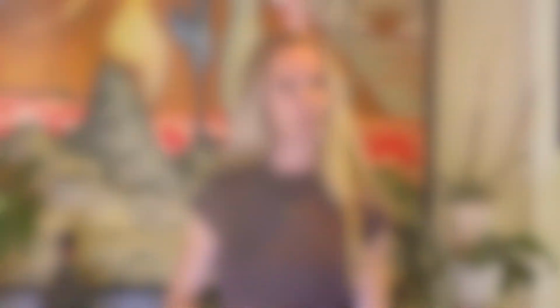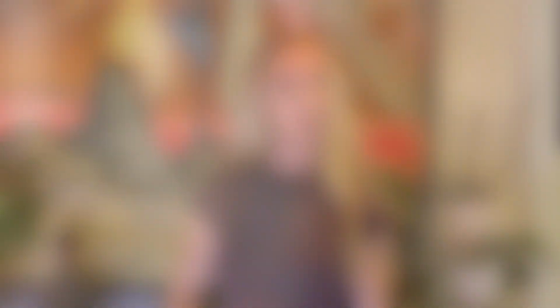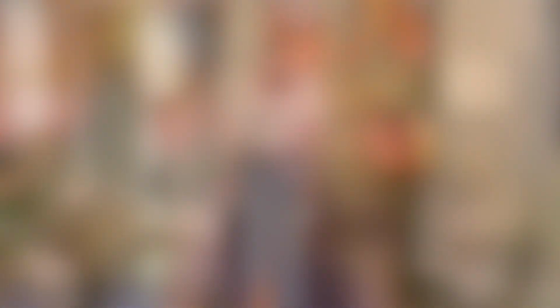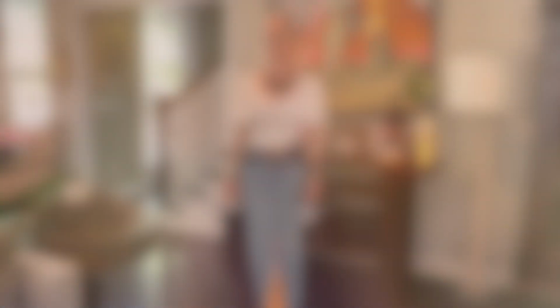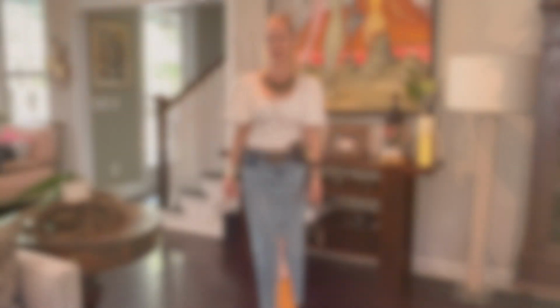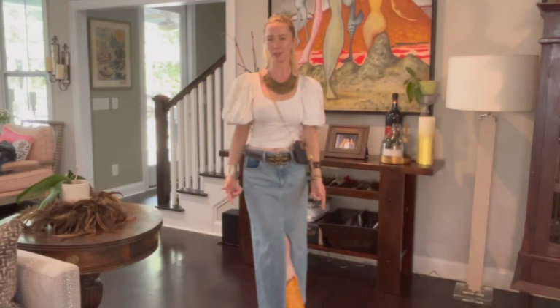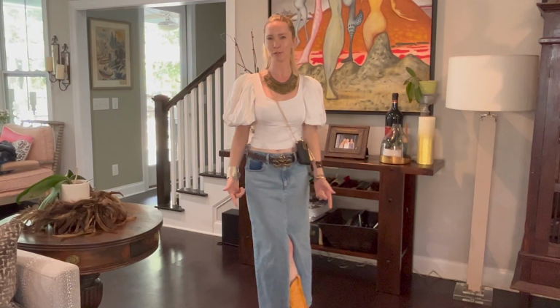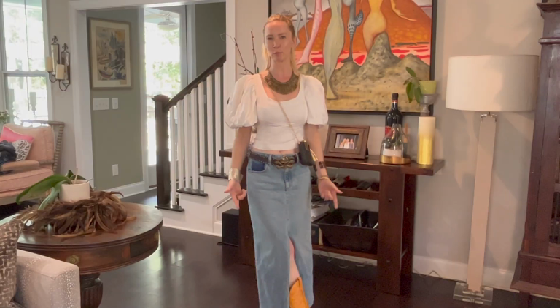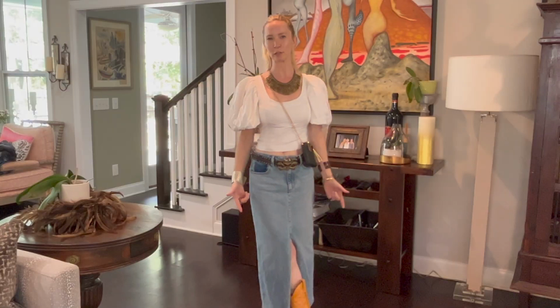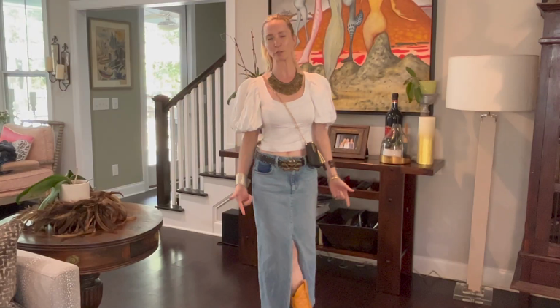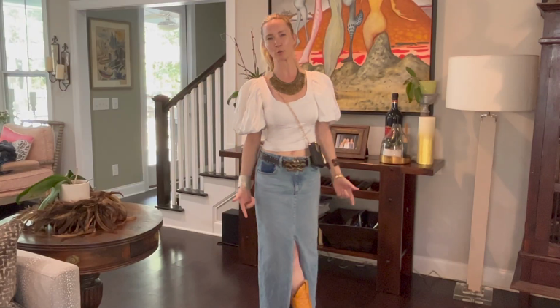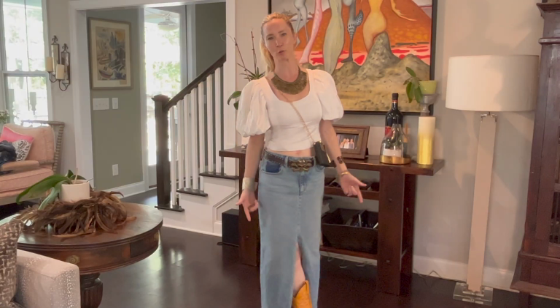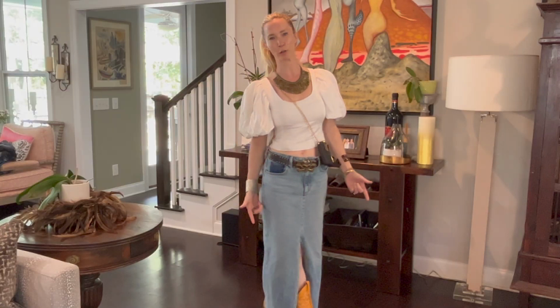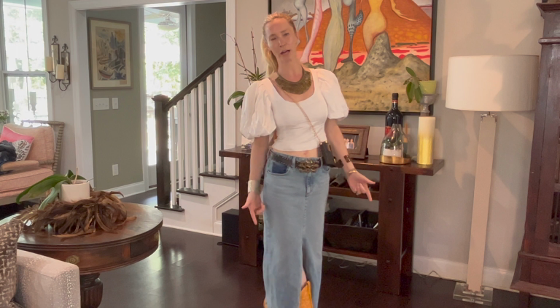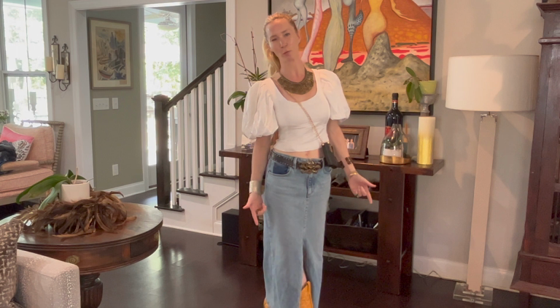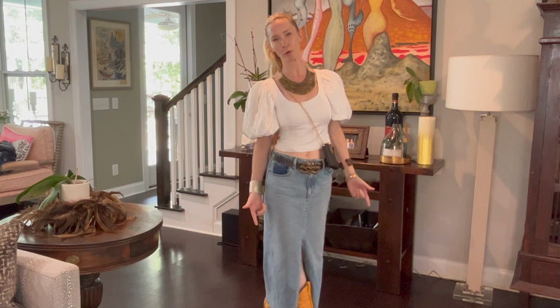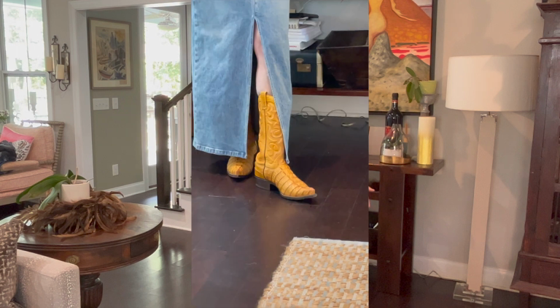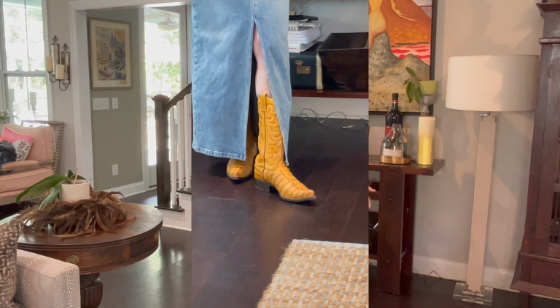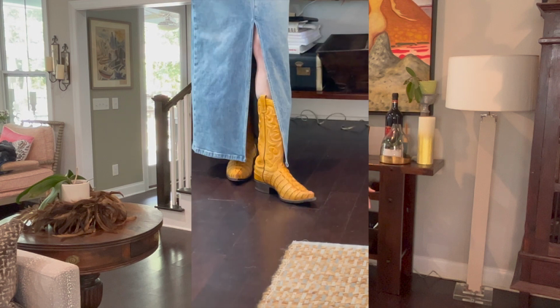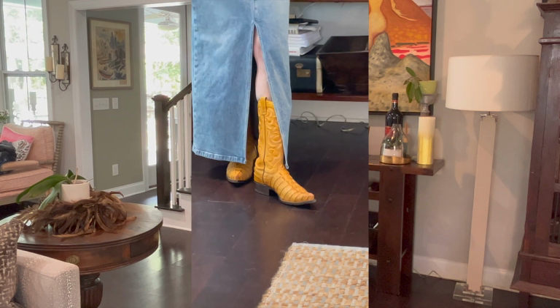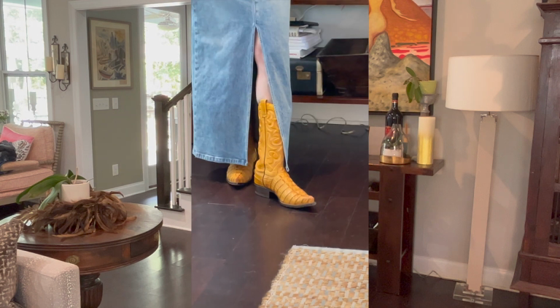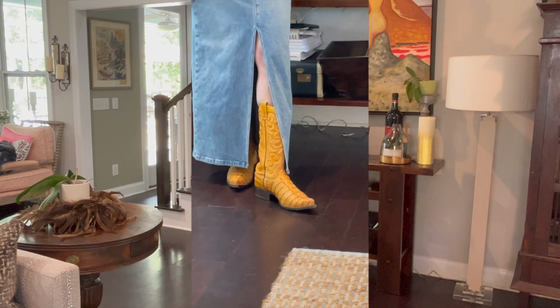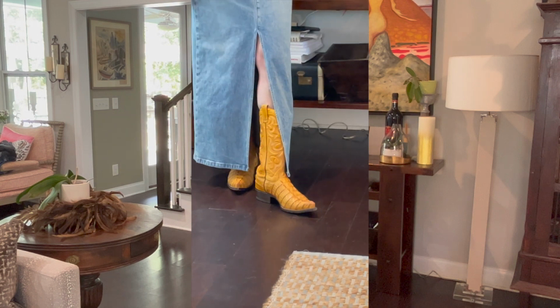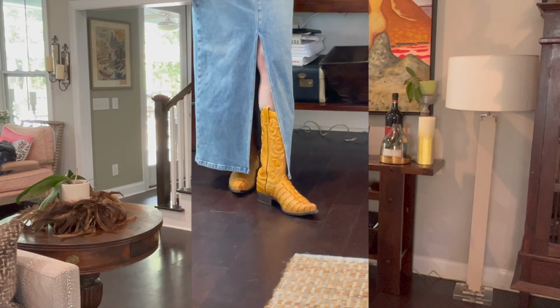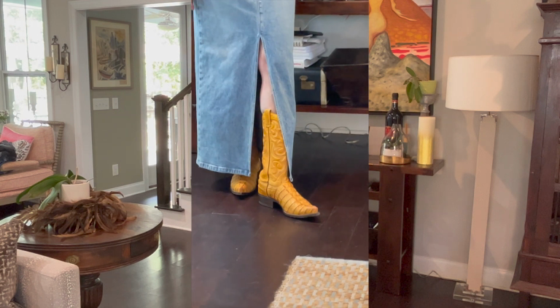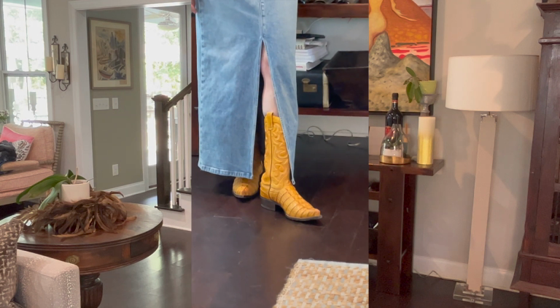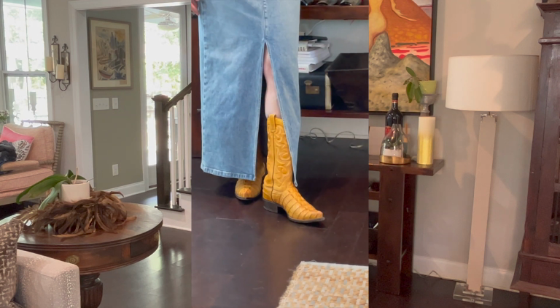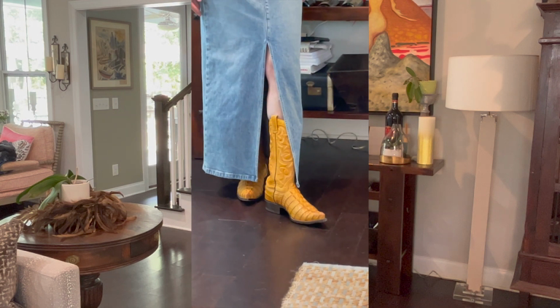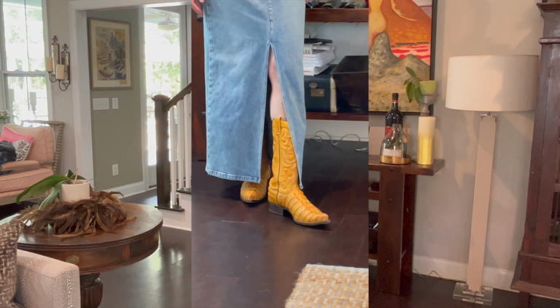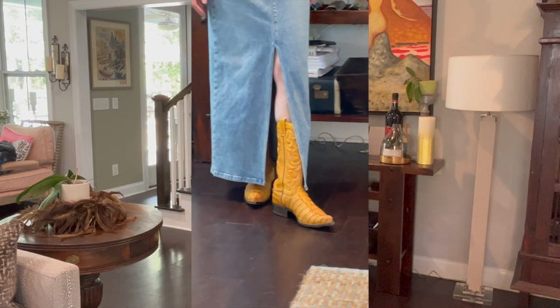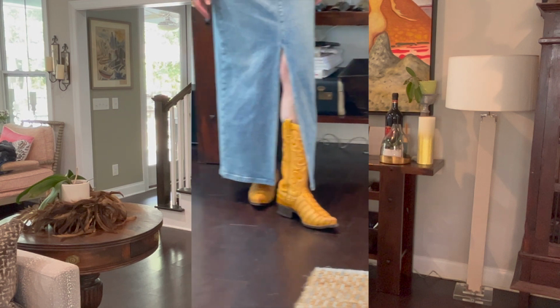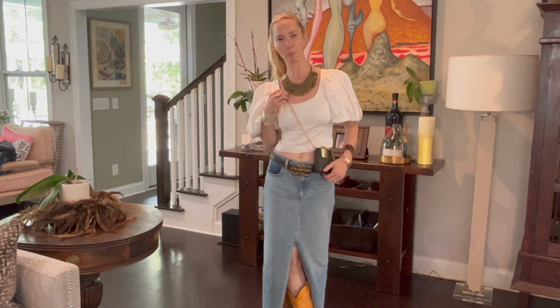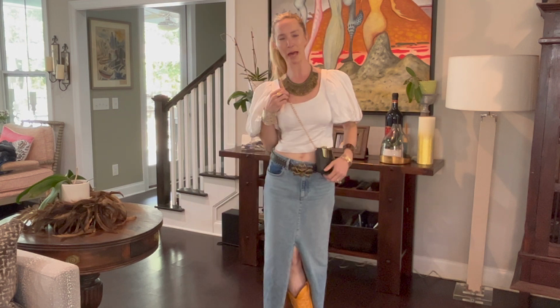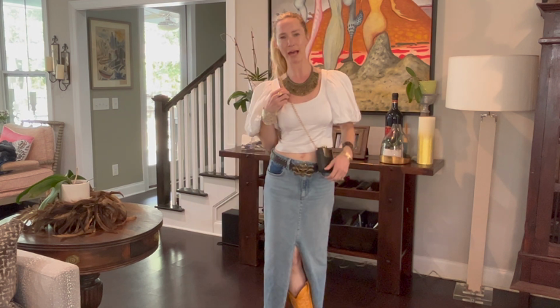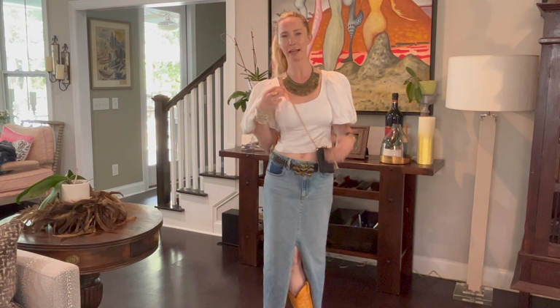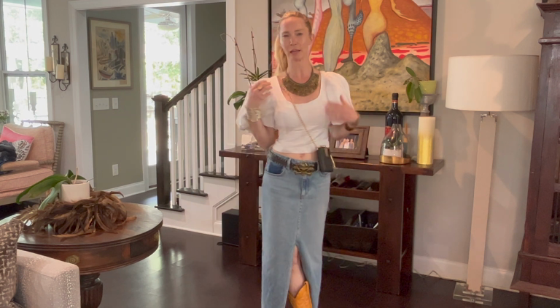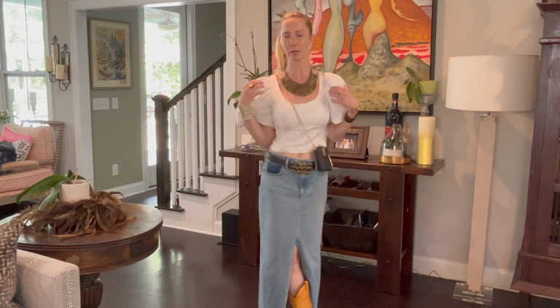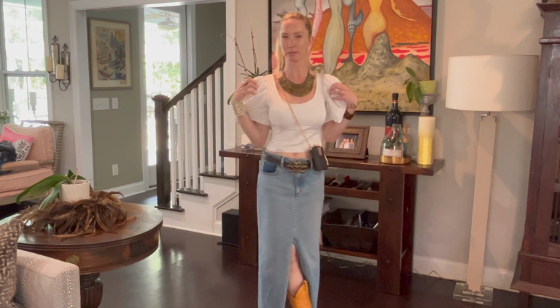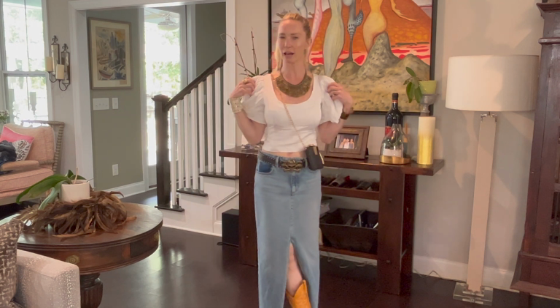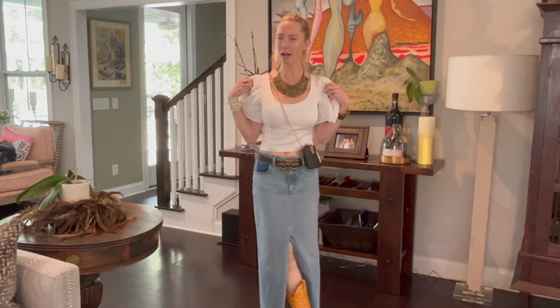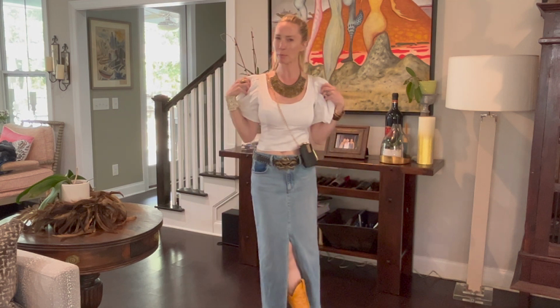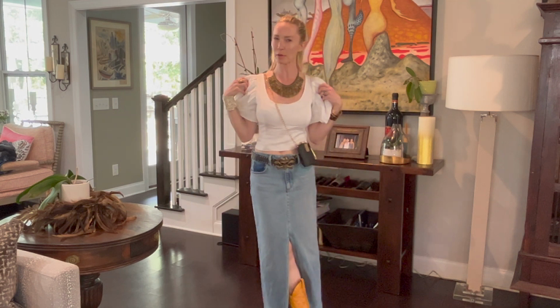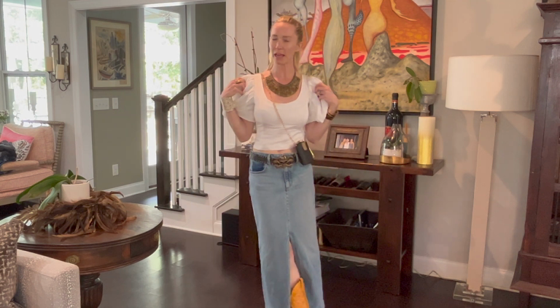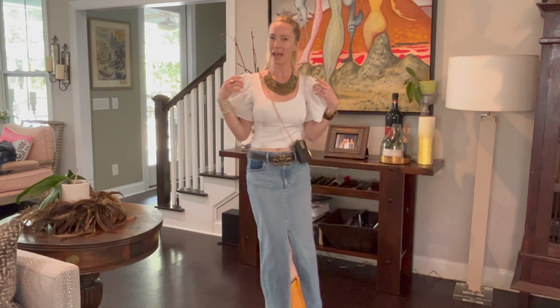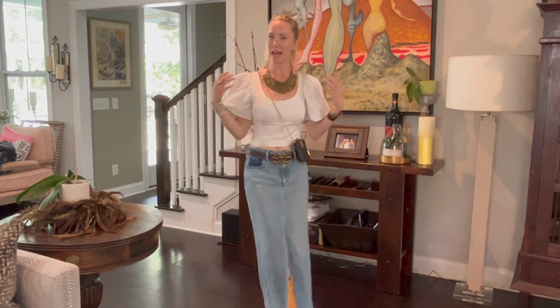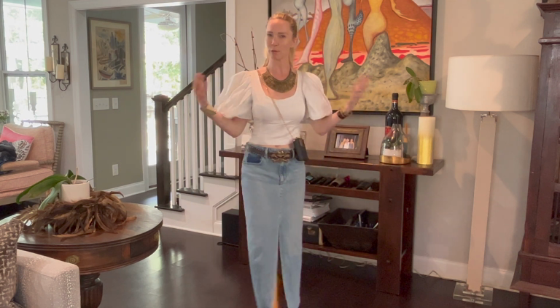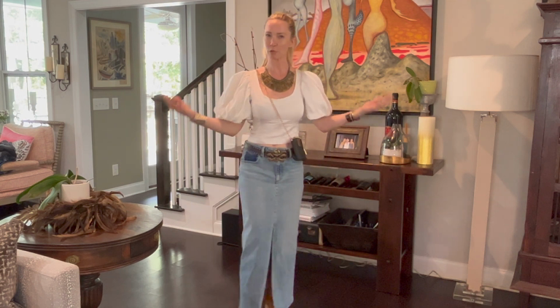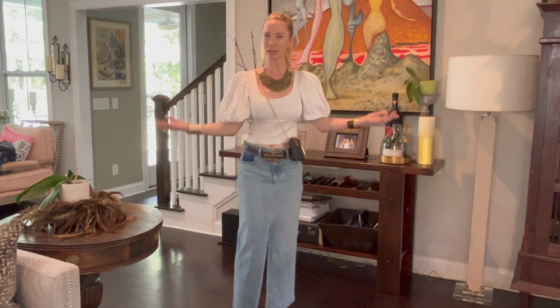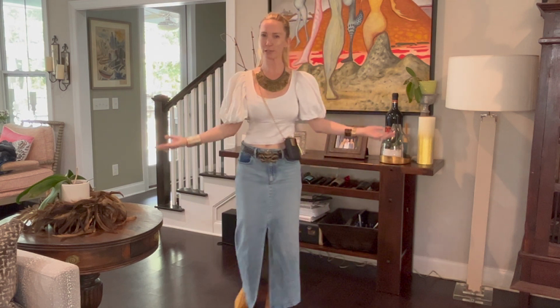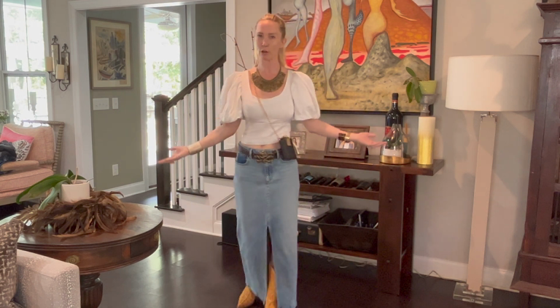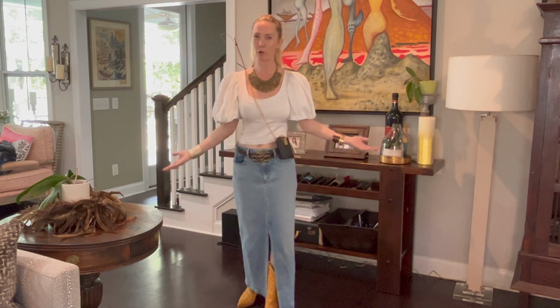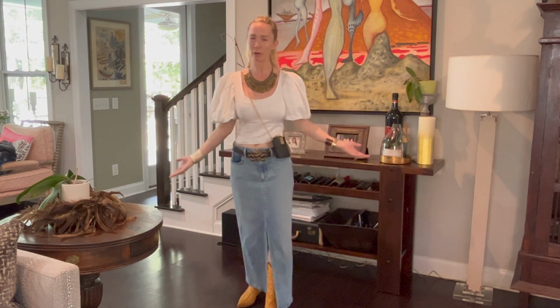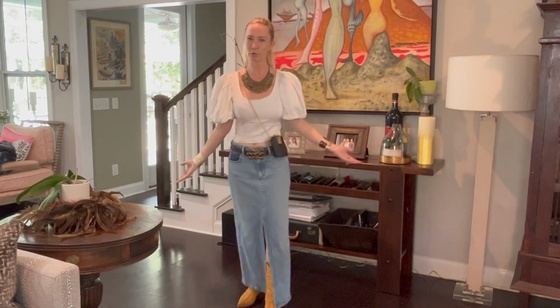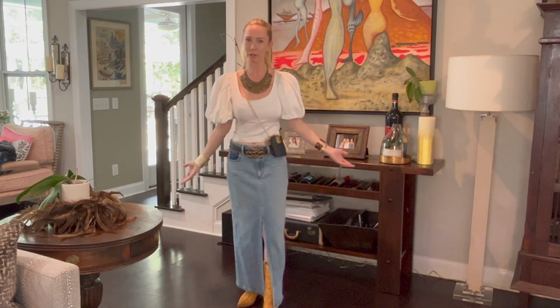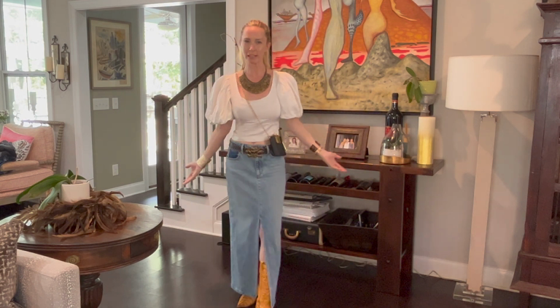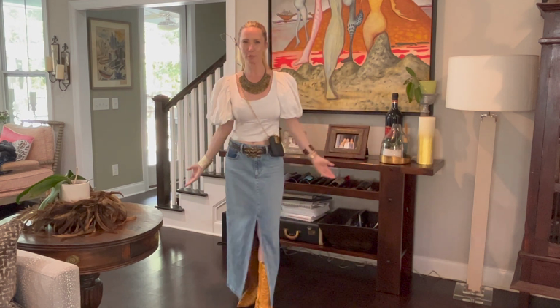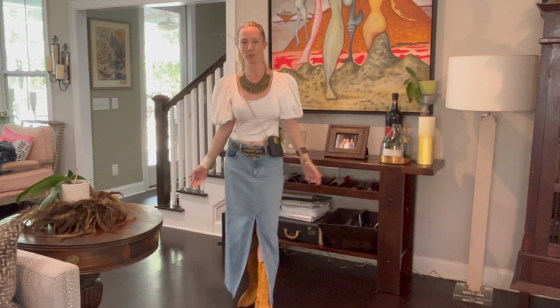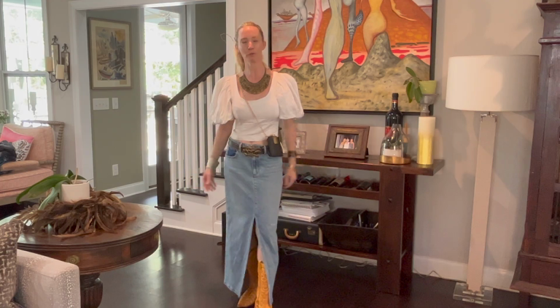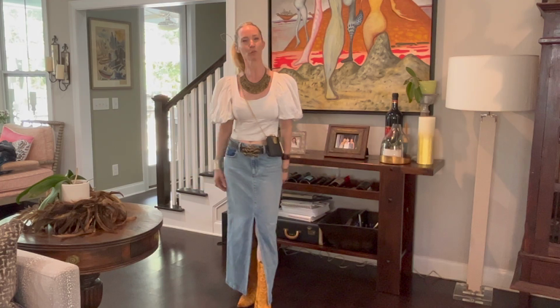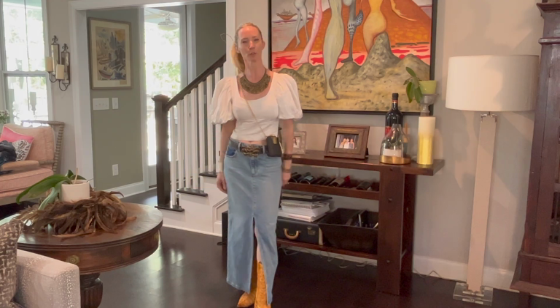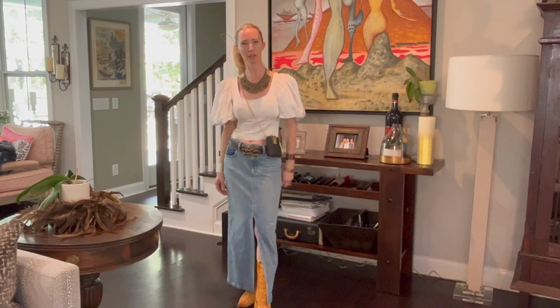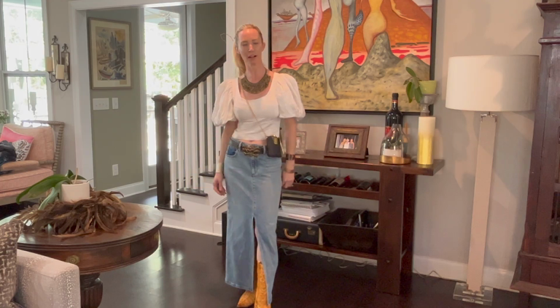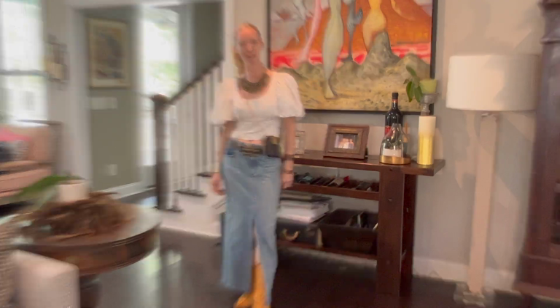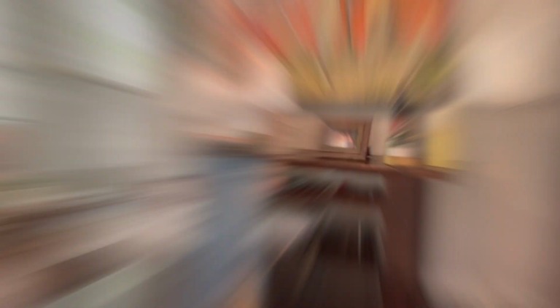I've added some really cool cowboy boots, a fun little statement bag and top, and I'm ready to go out for the evening for a concert.